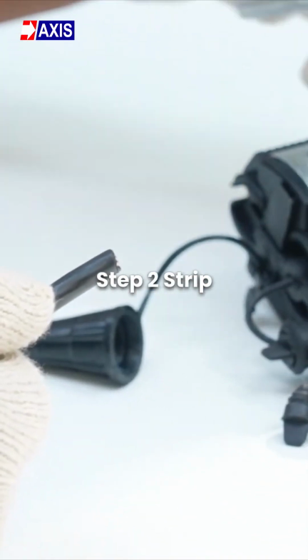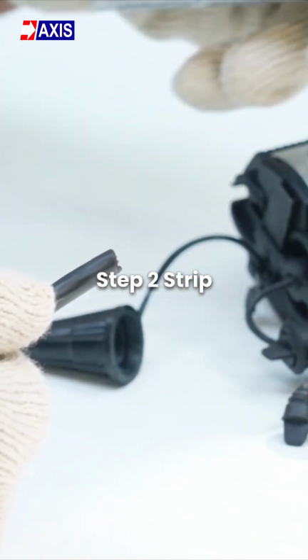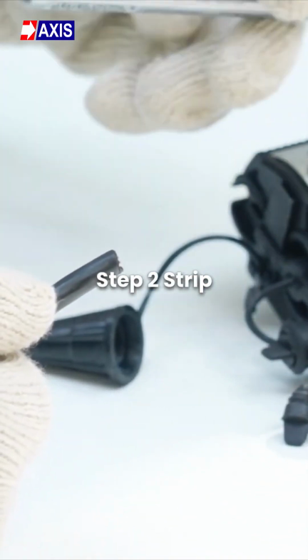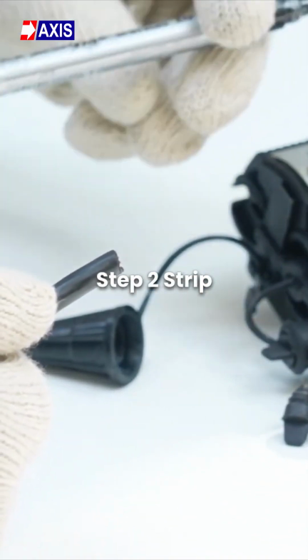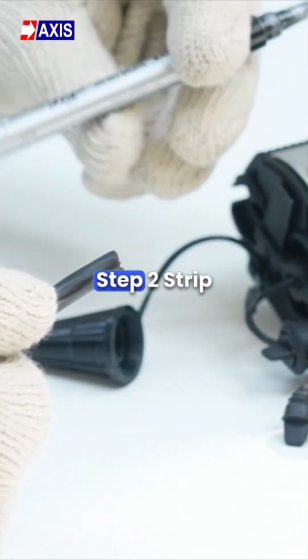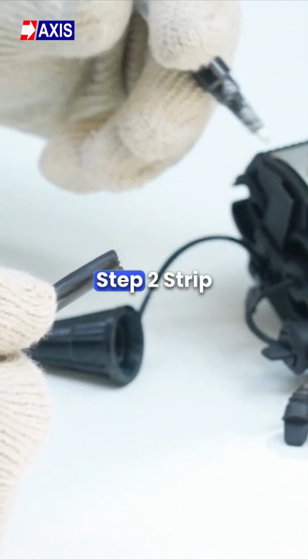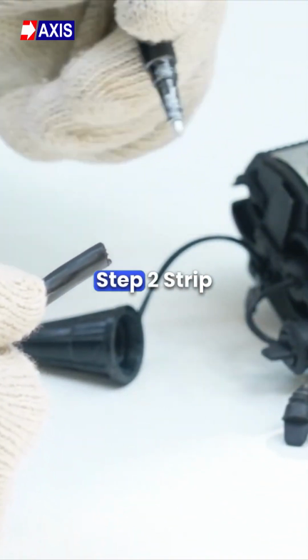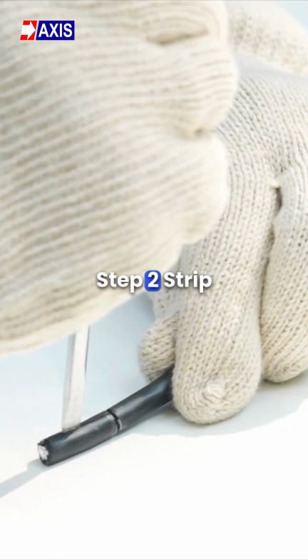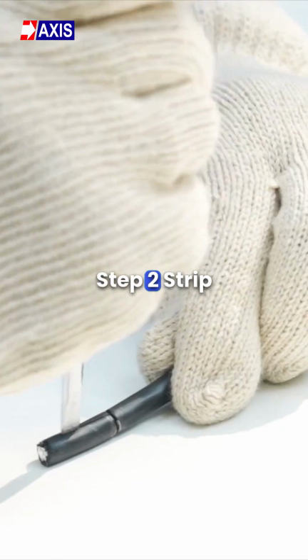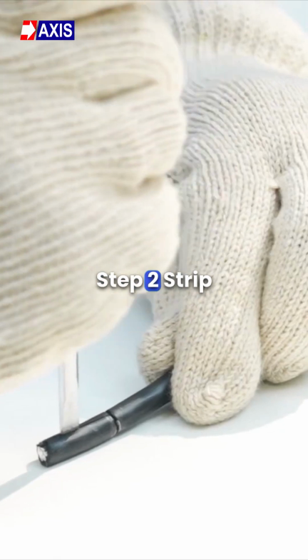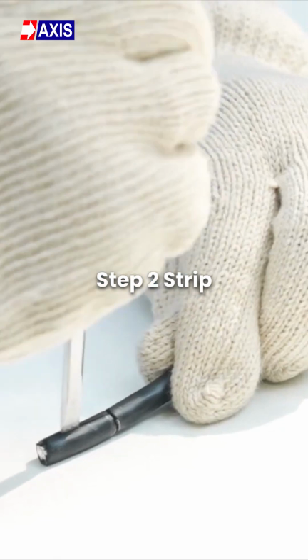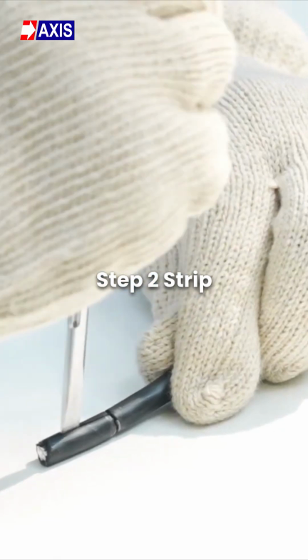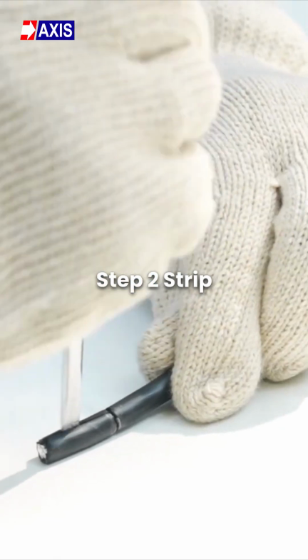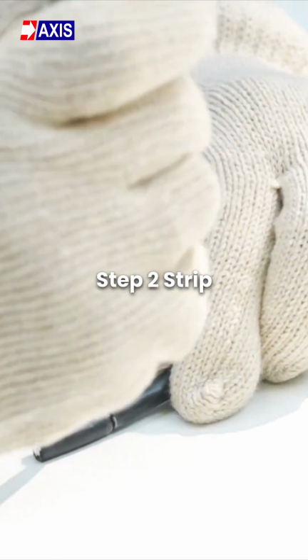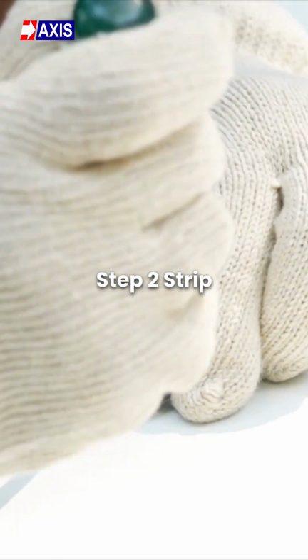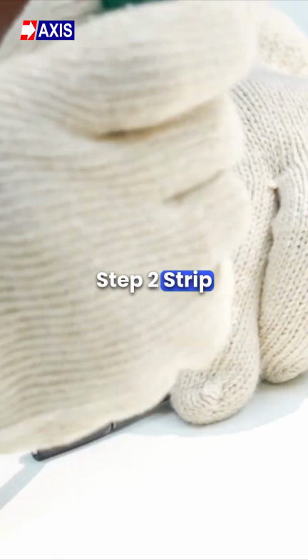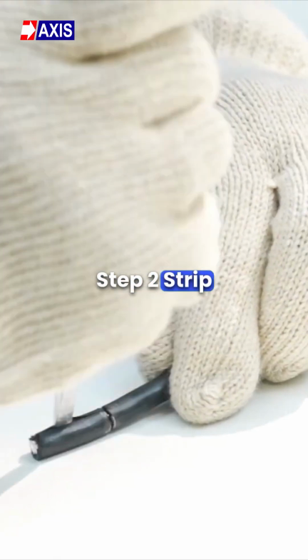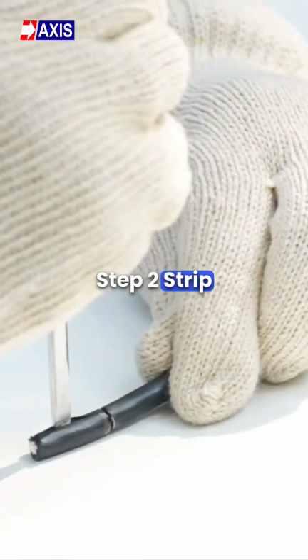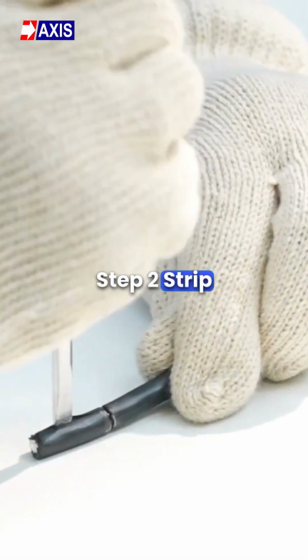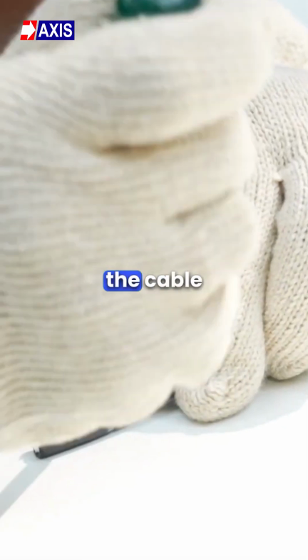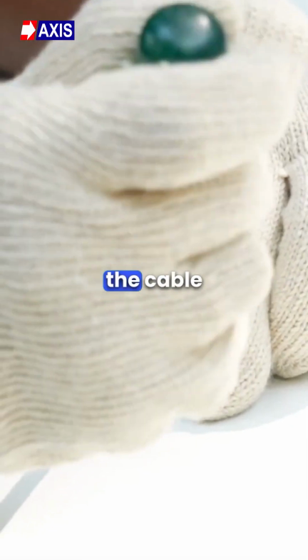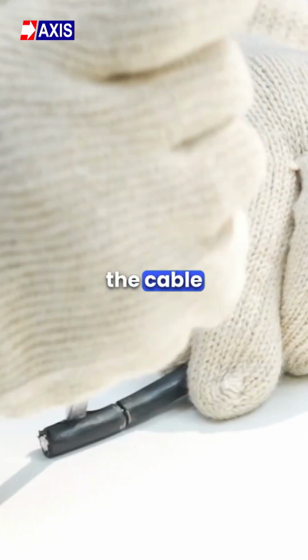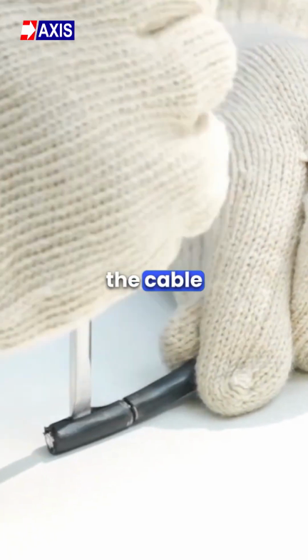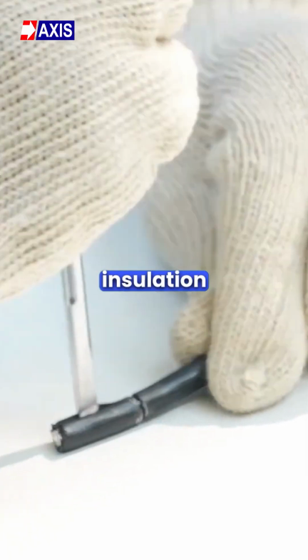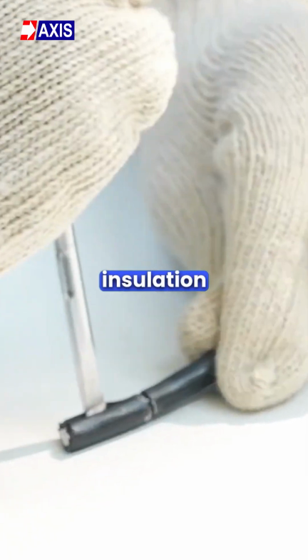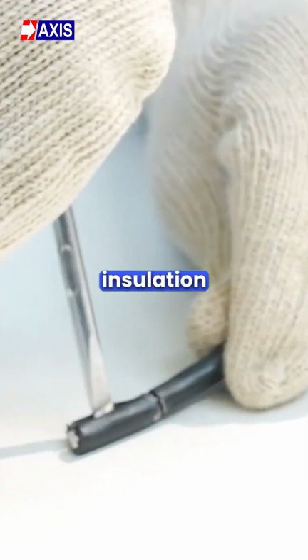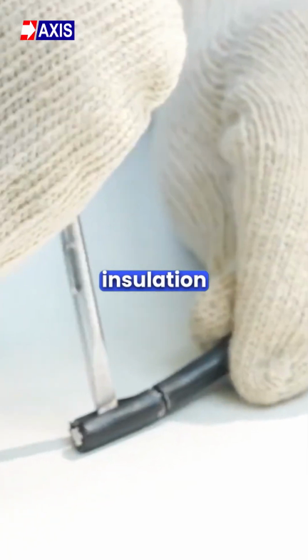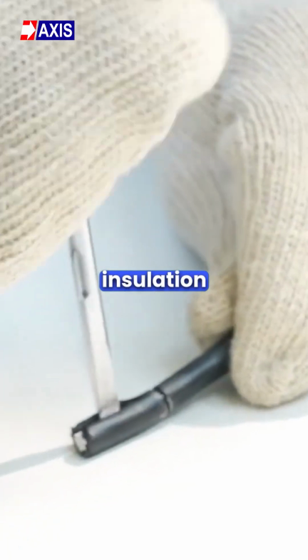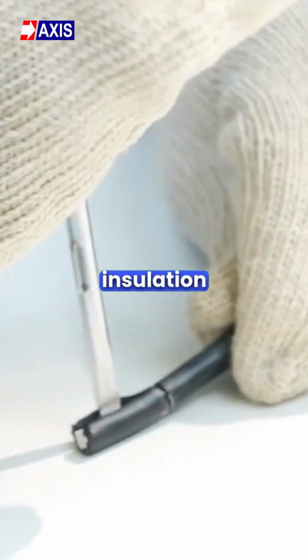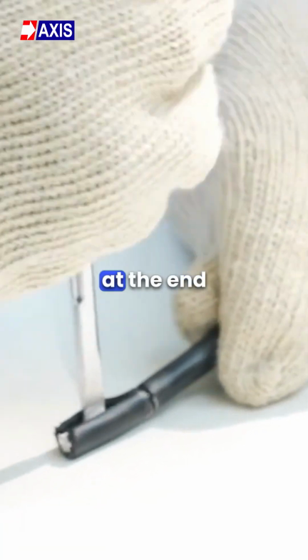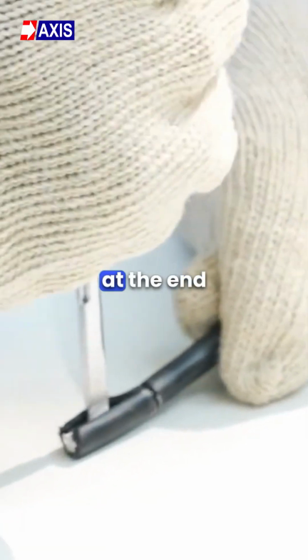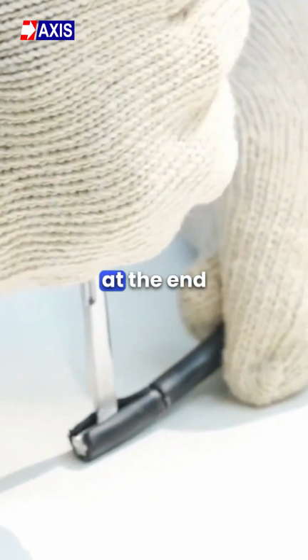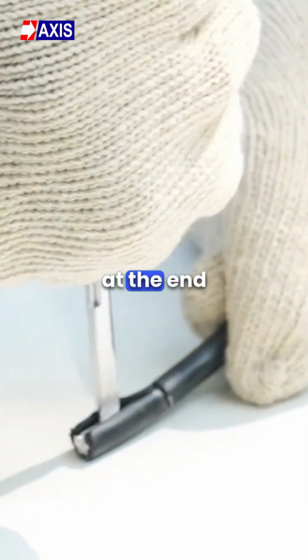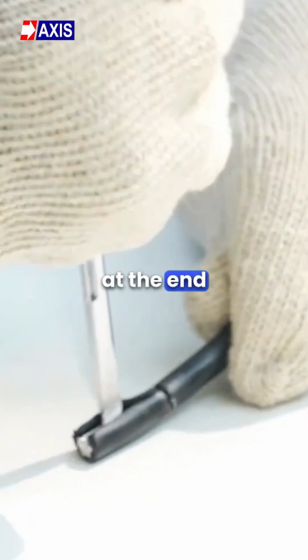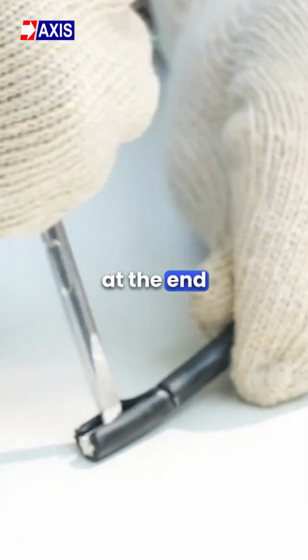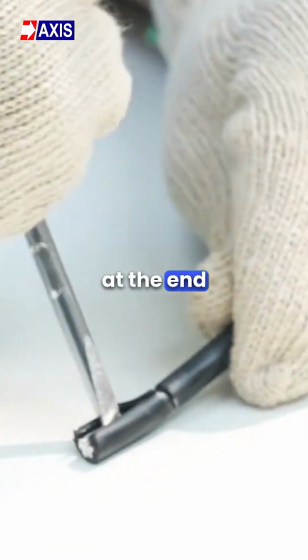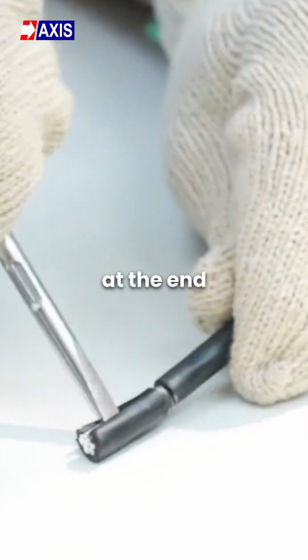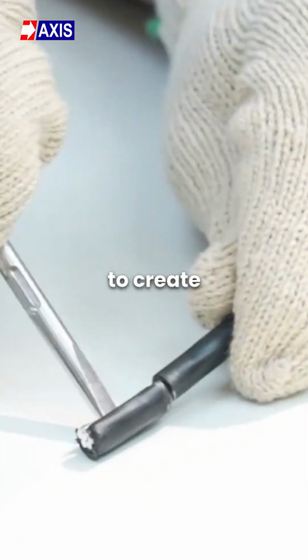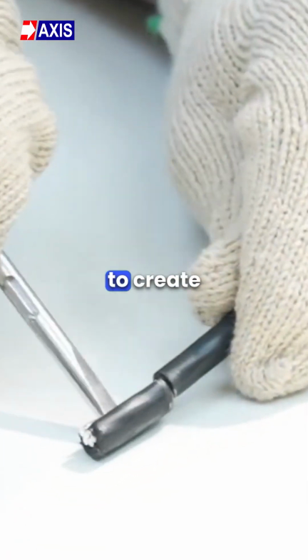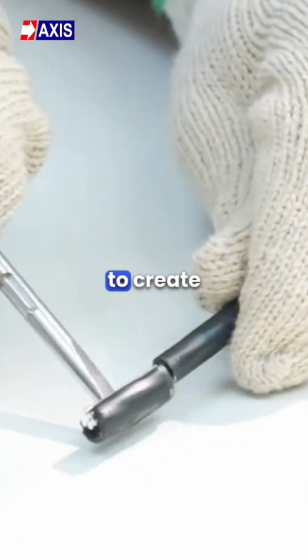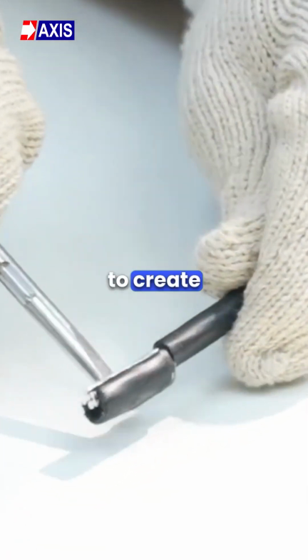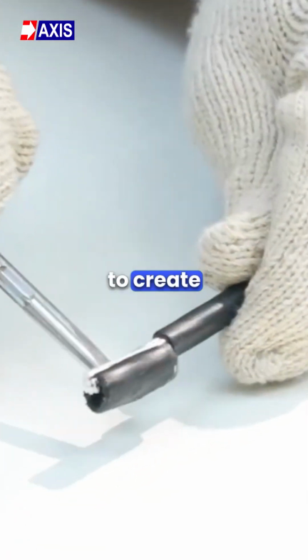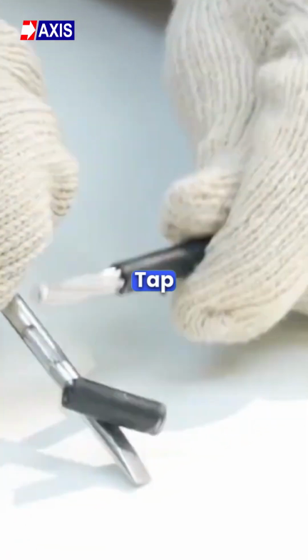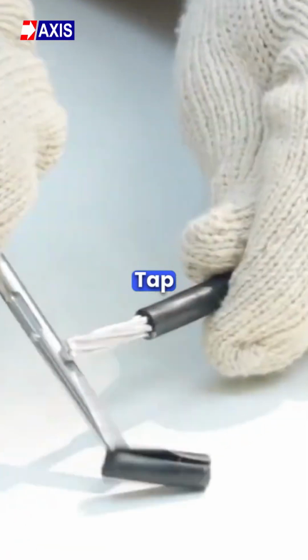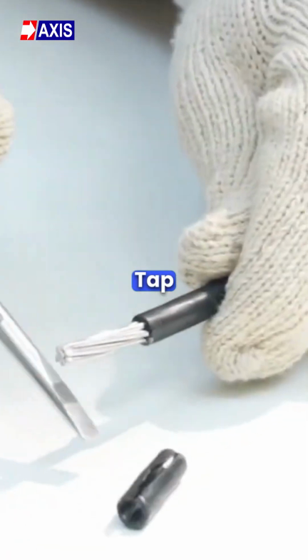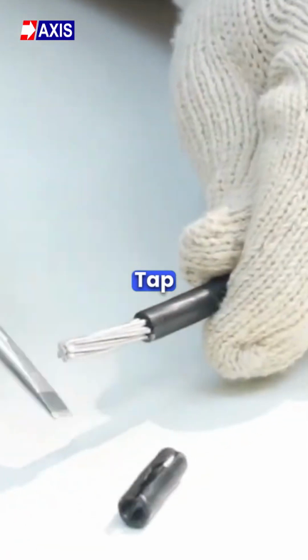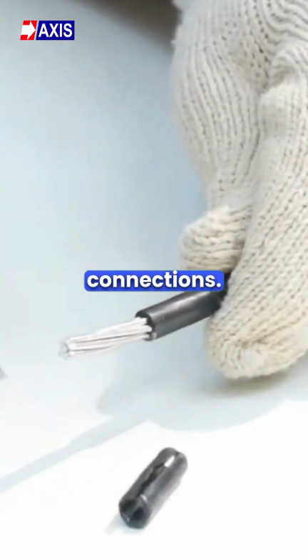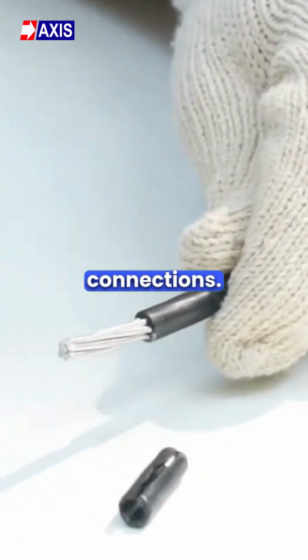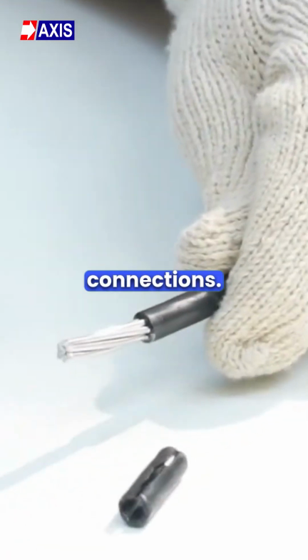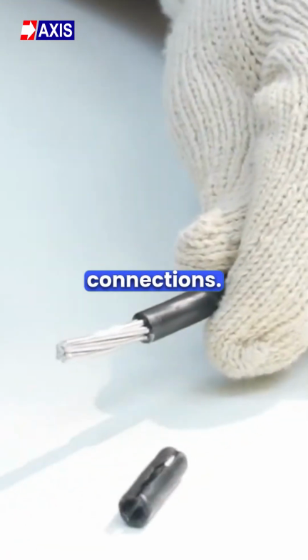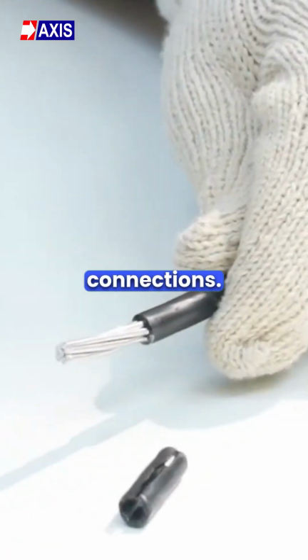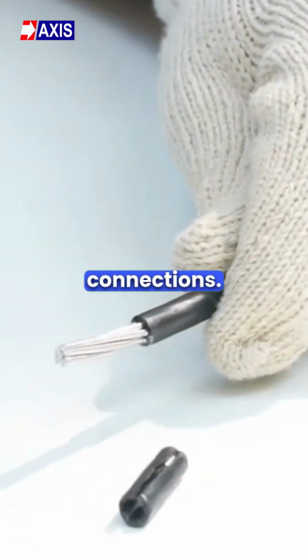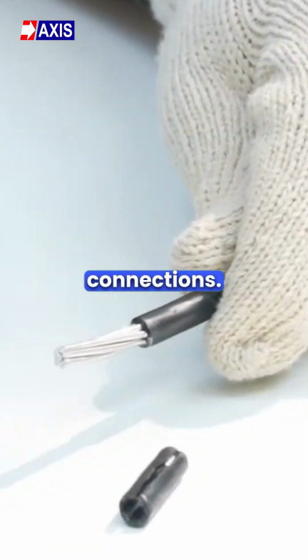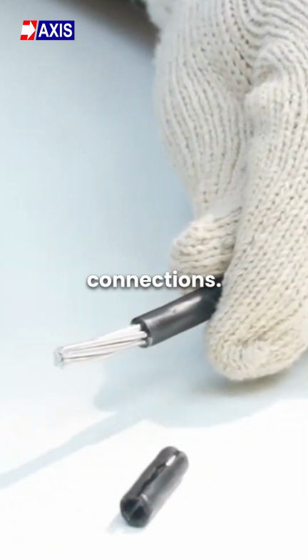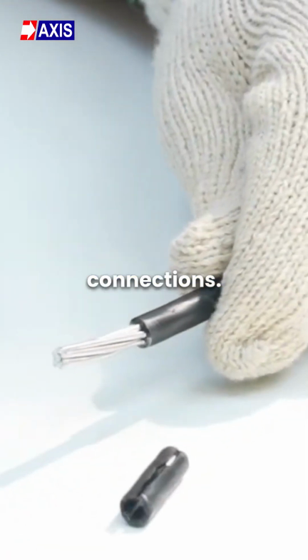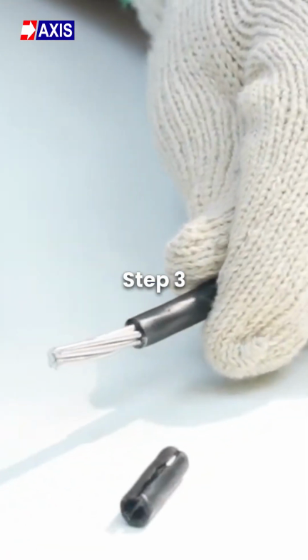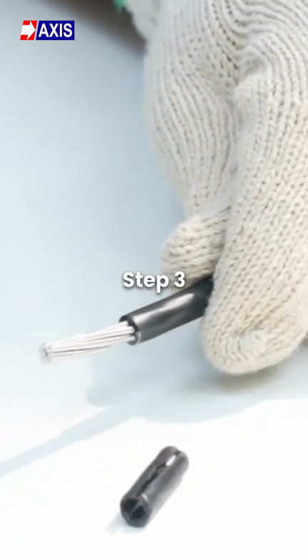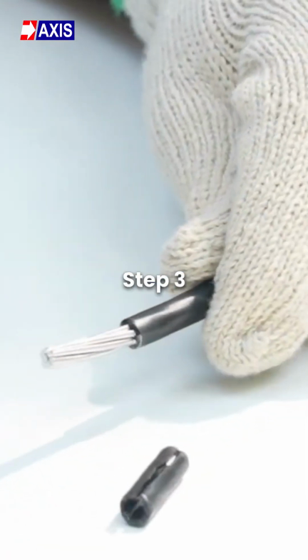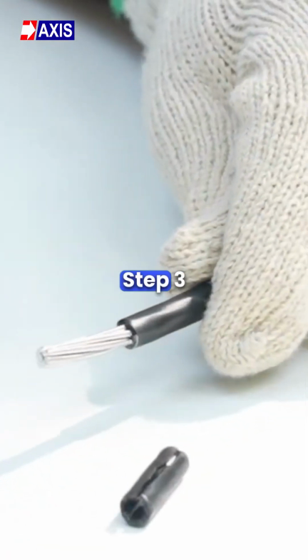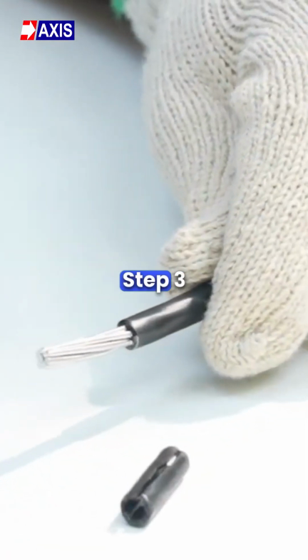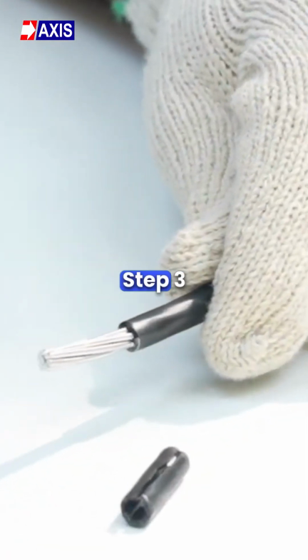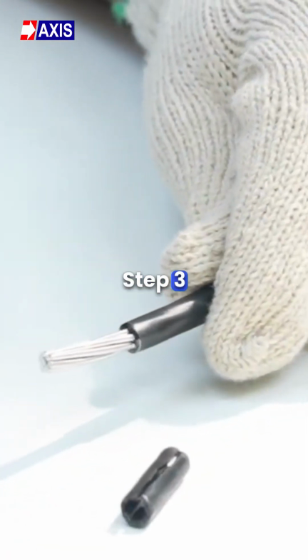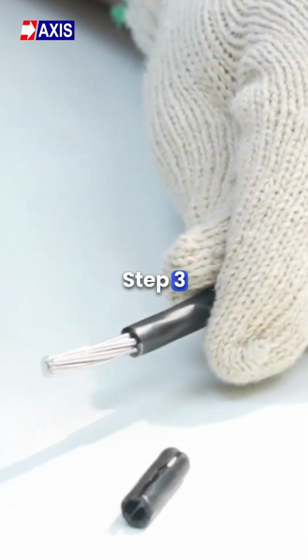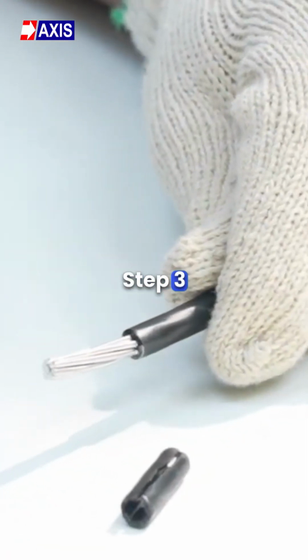Step 2: Strip the cable insulation at the end to create tap connections. Step 3: Select the portion of the AB cable where you will install the multi-port connector.